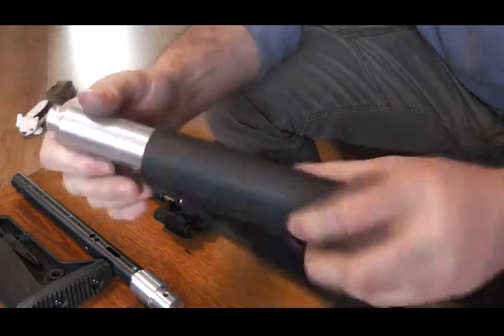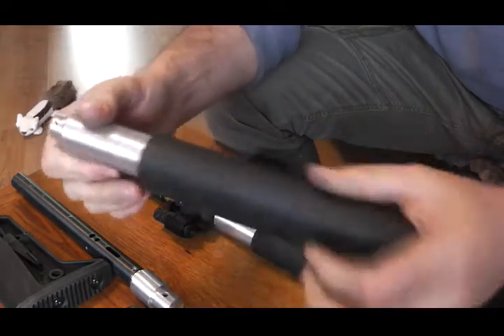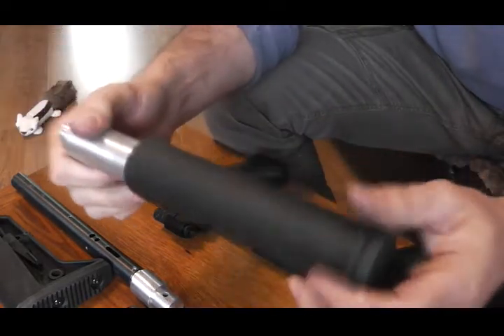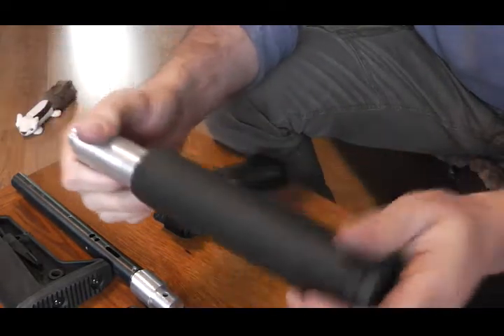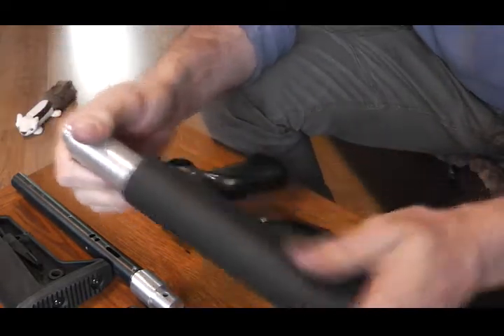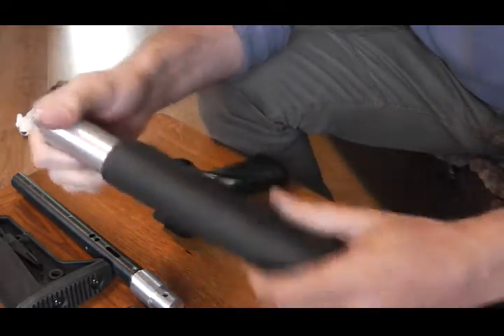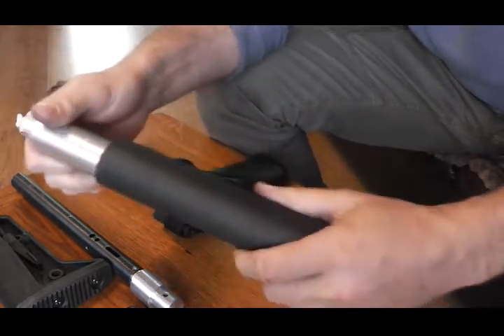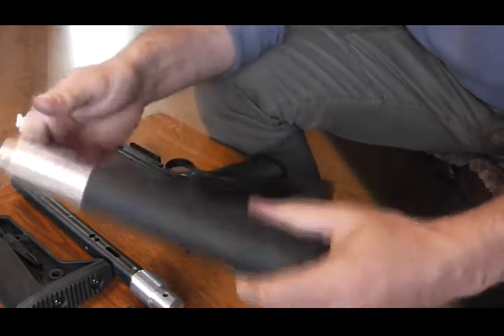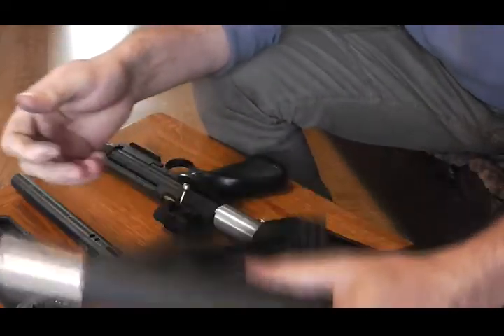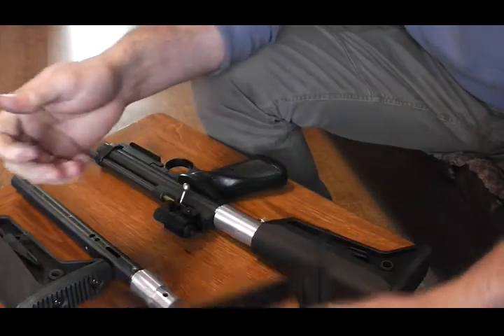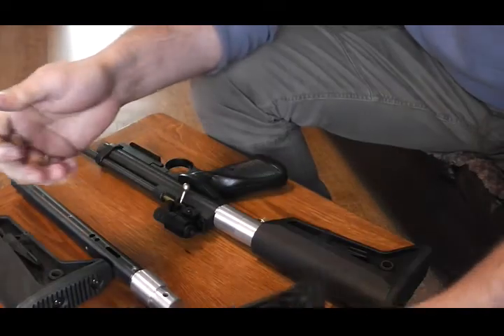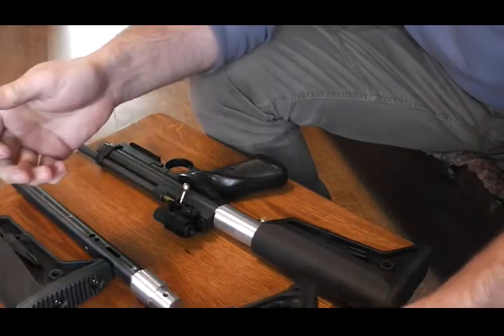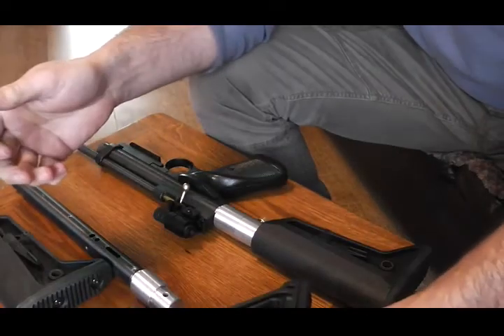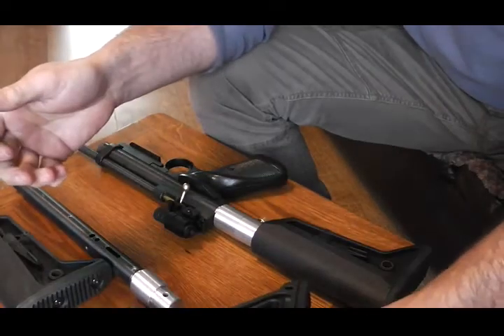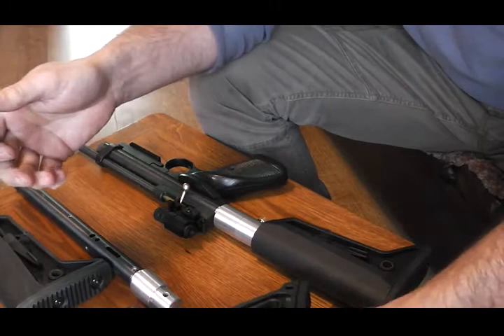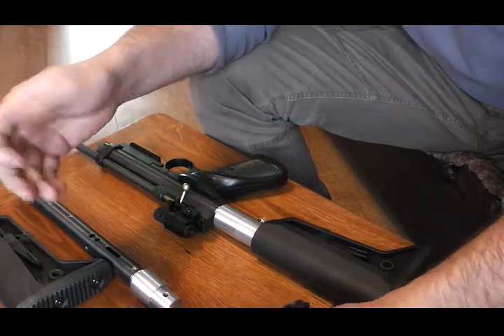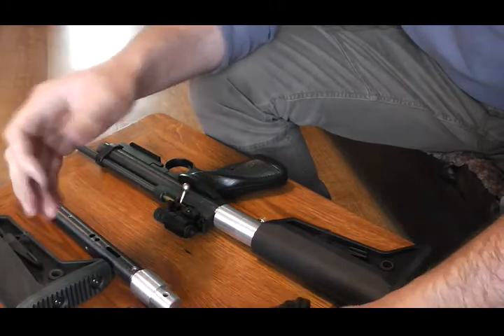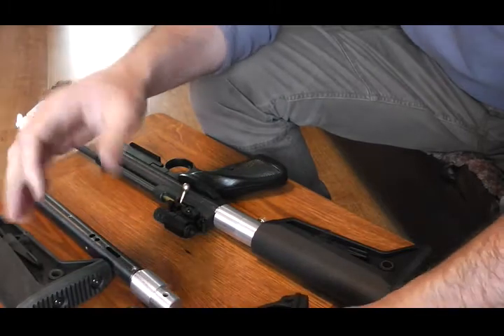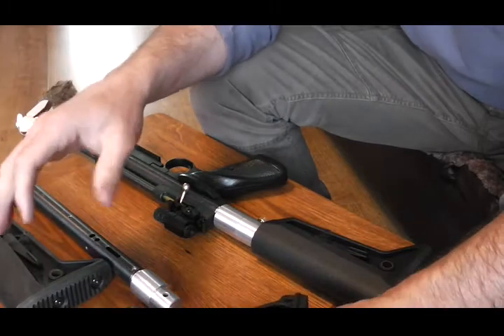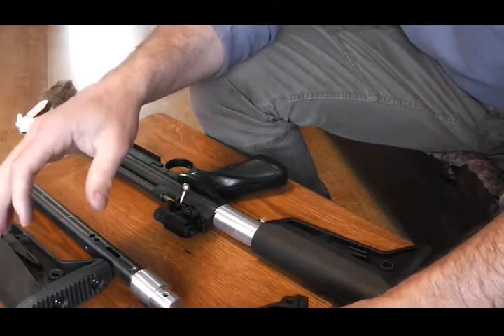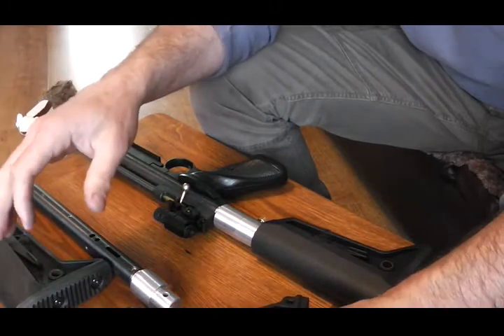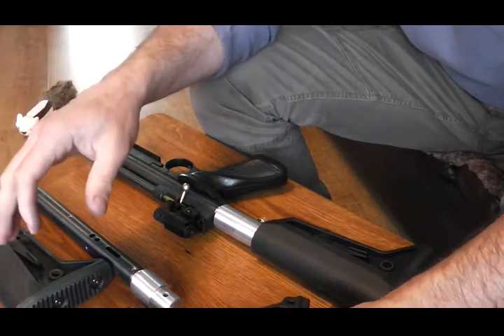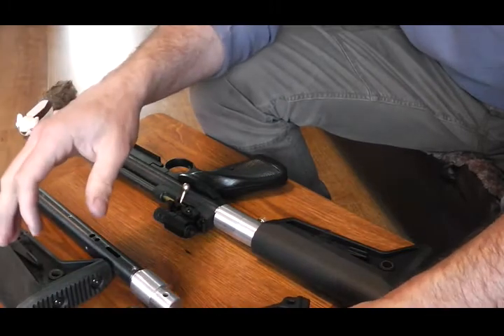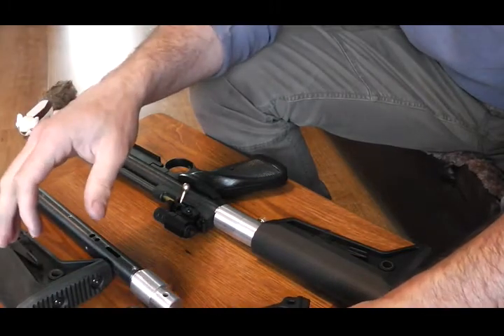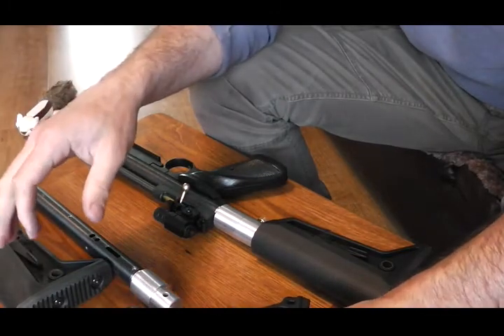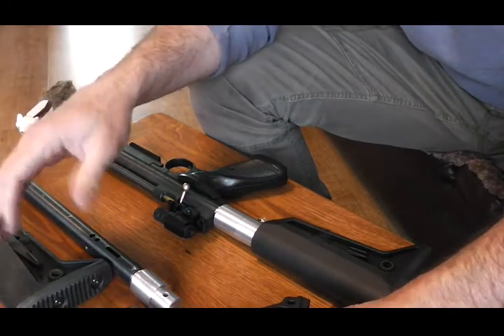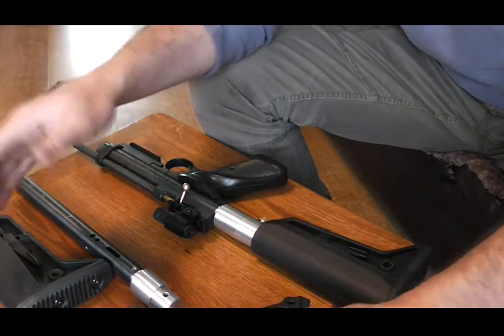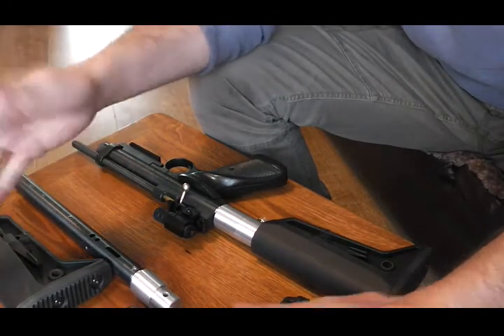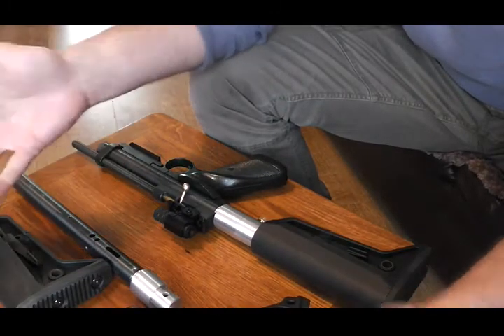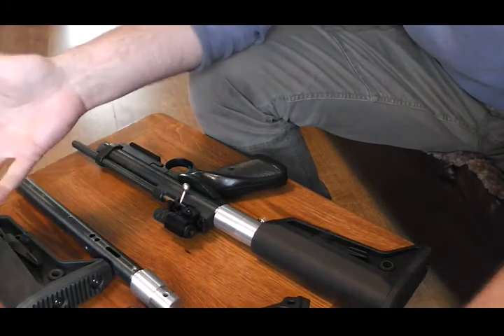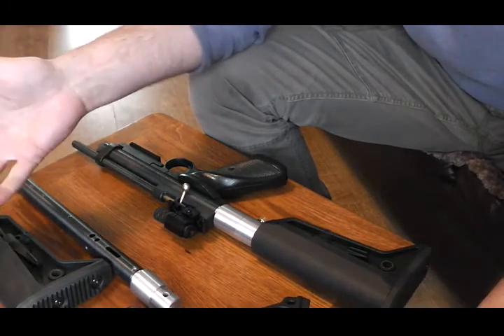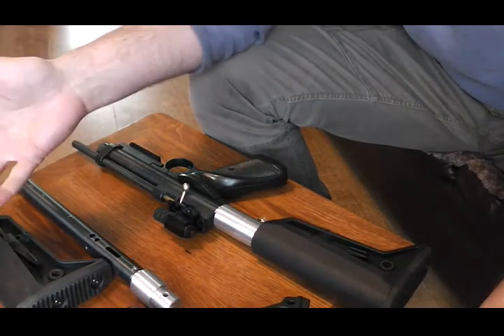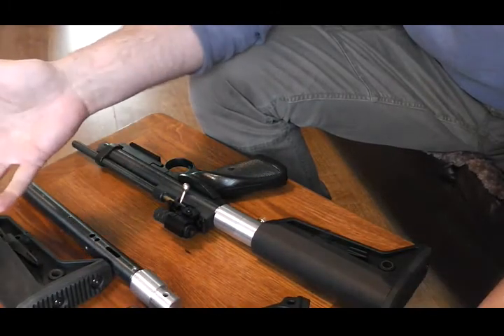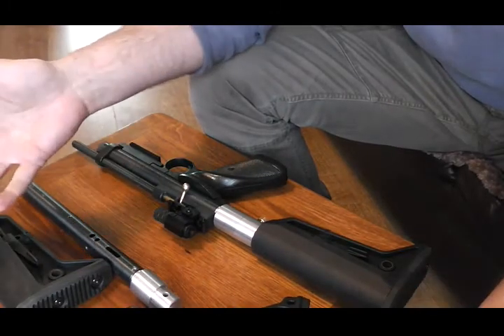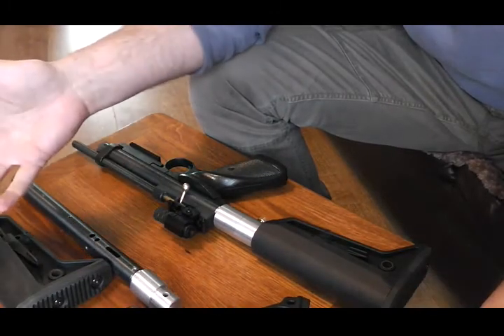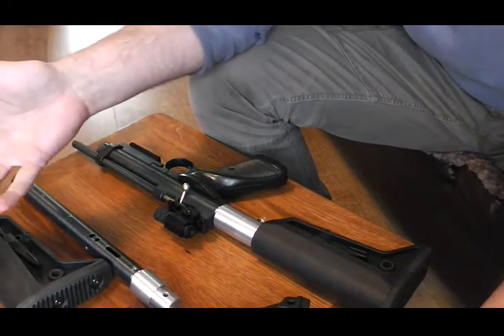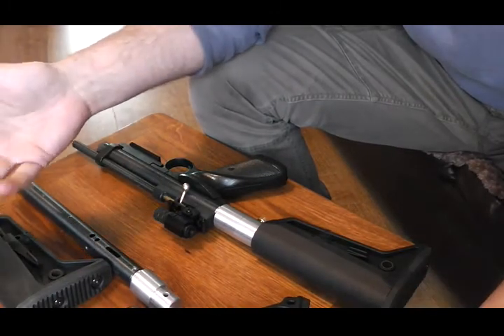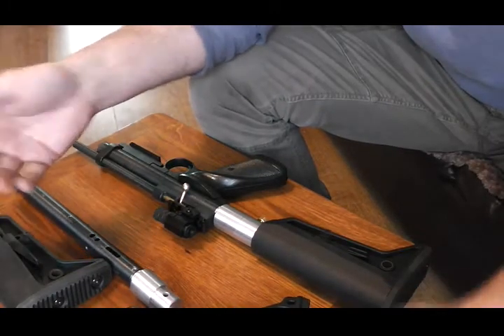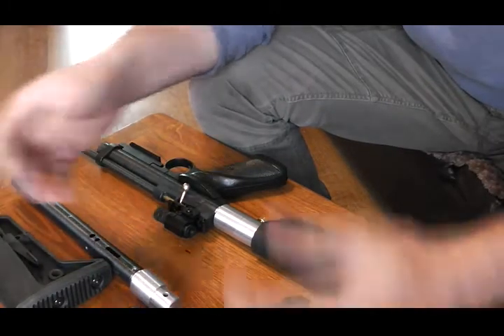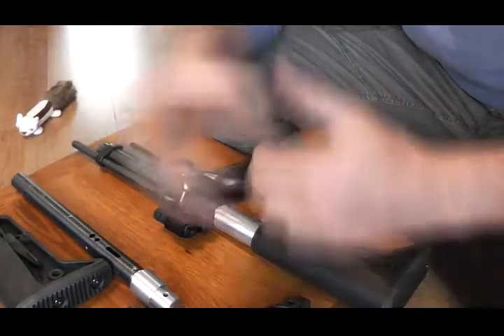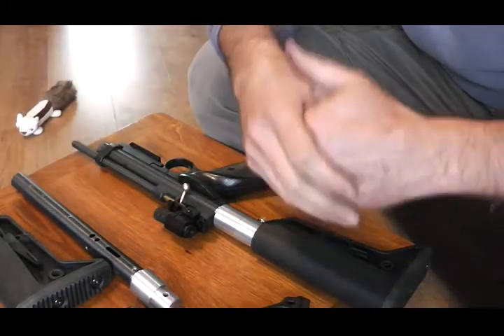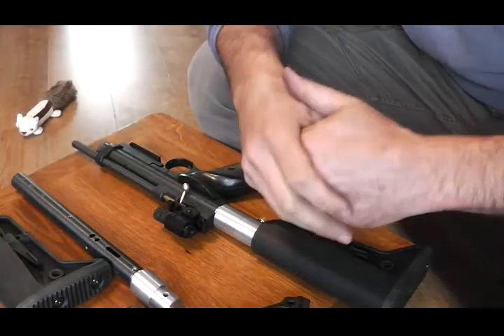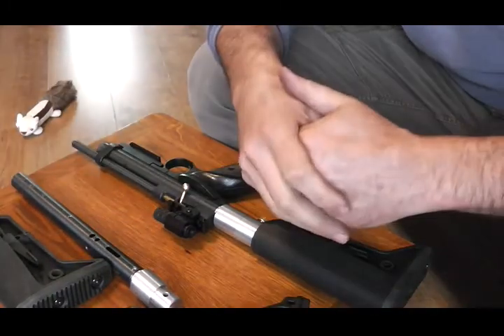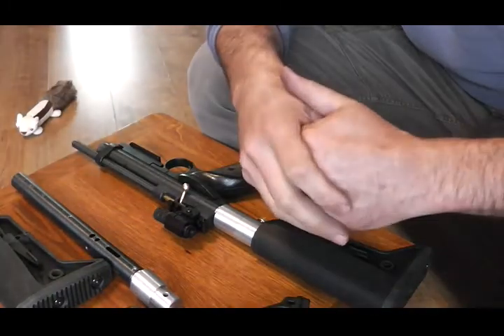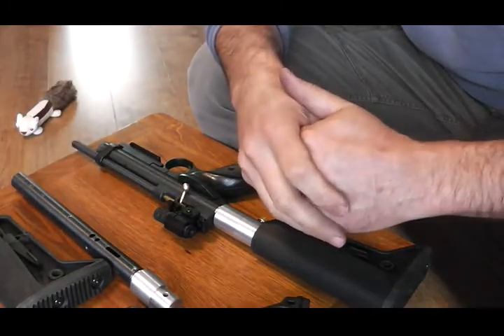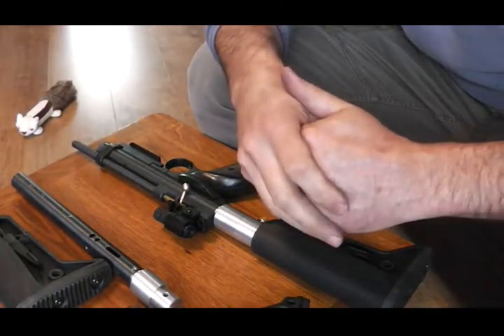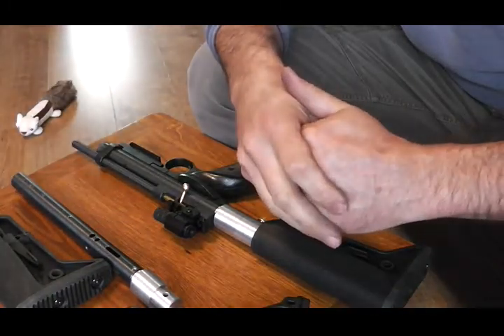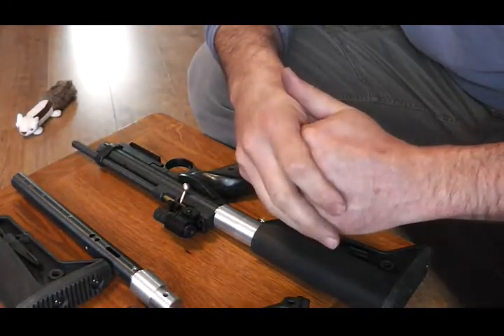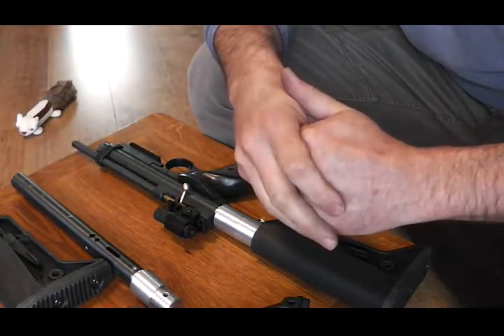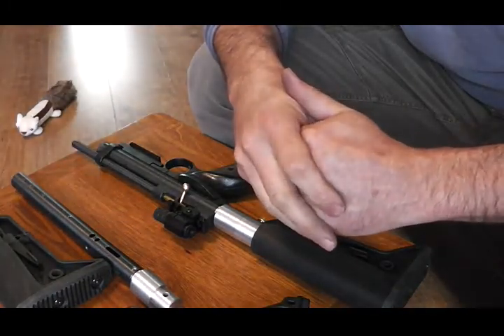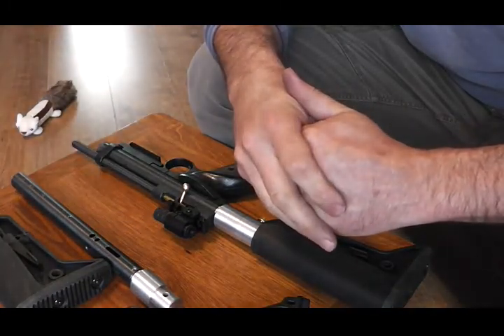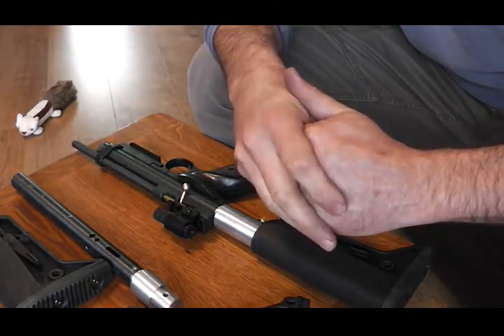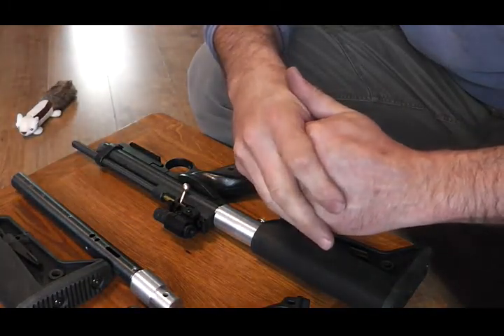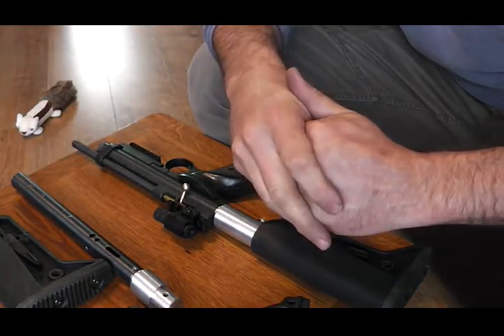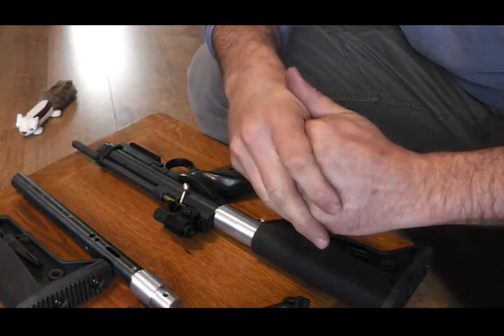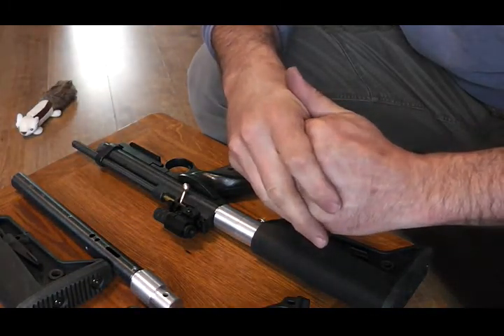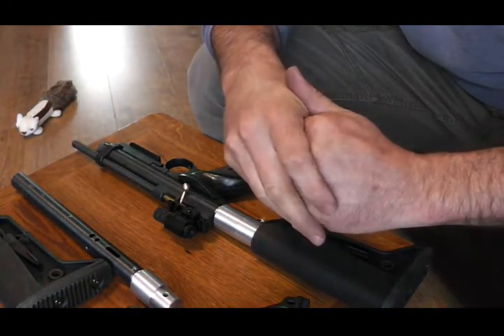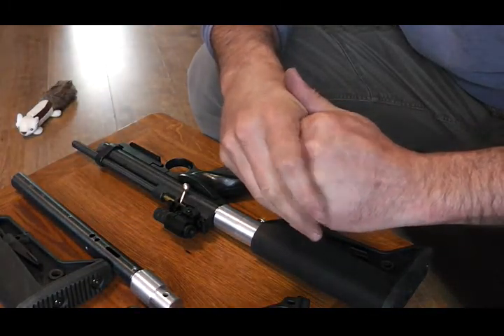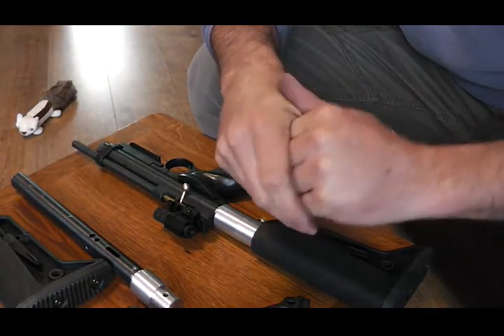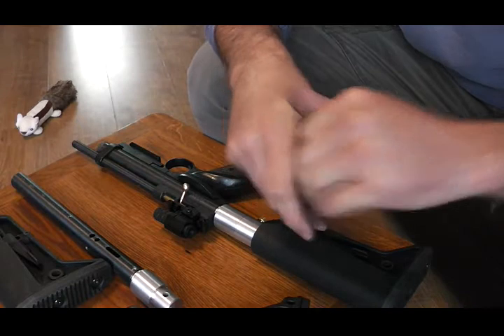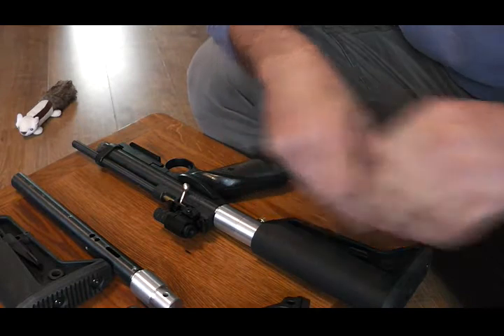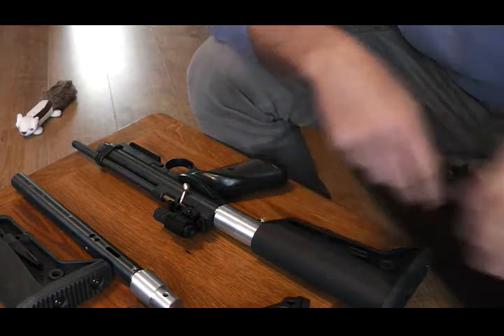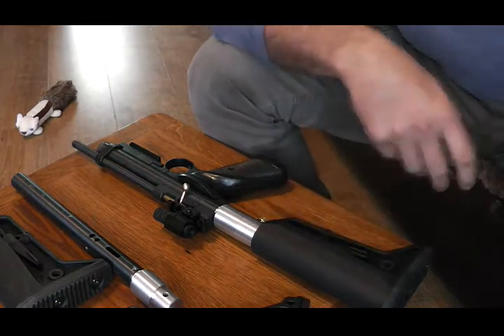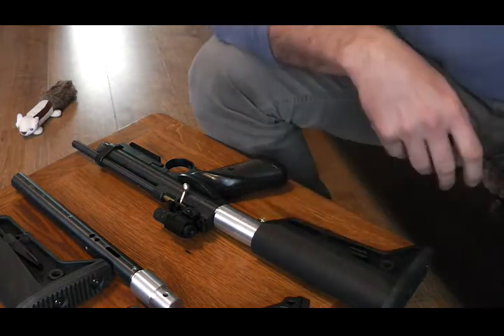So hopefully you can see — very easy to fit, a good little addition to your gun. Cheers, thanks for watching.